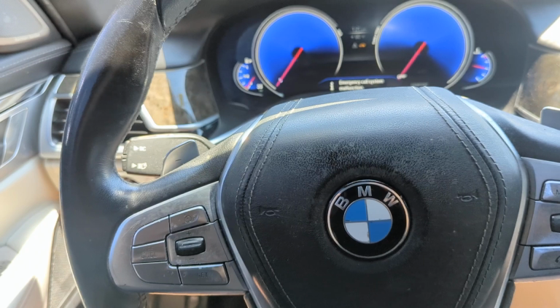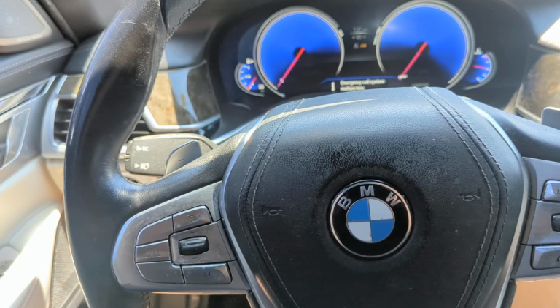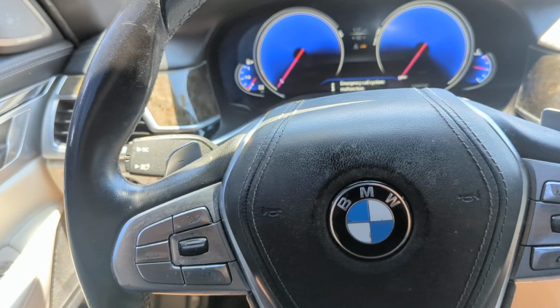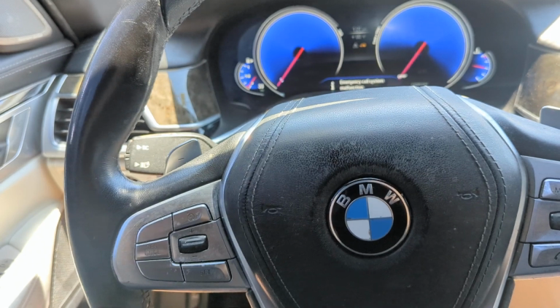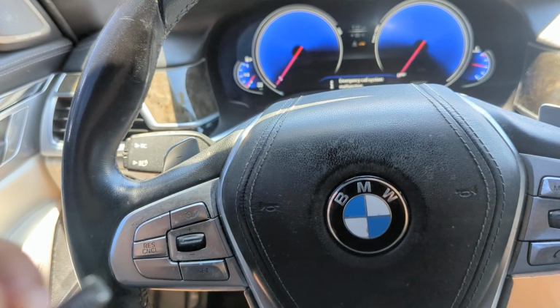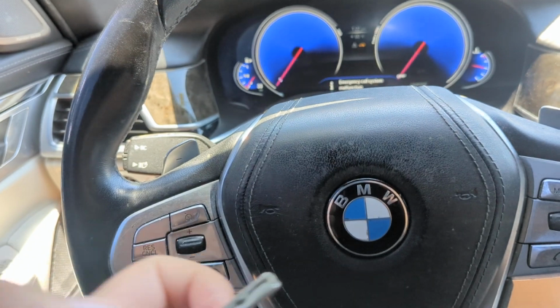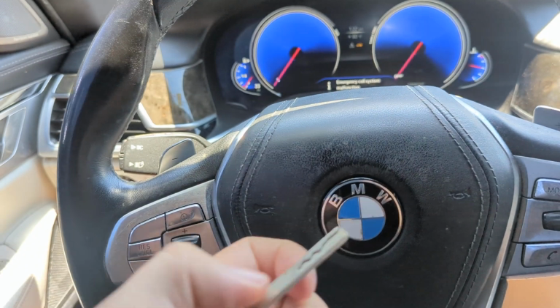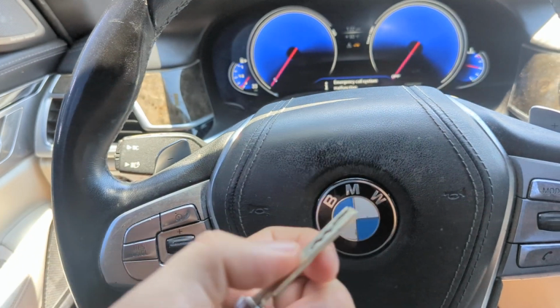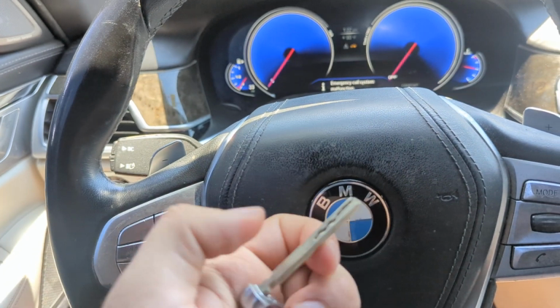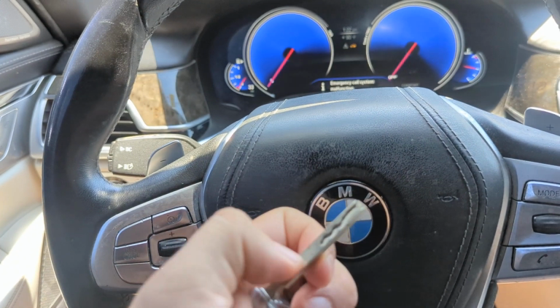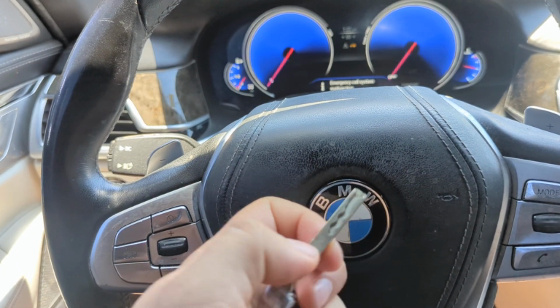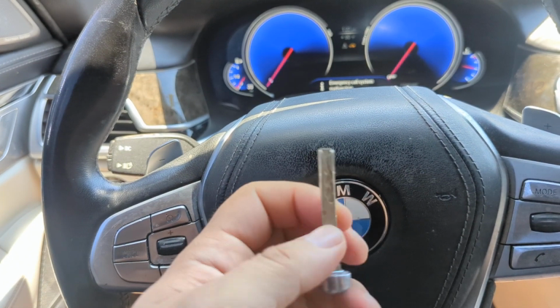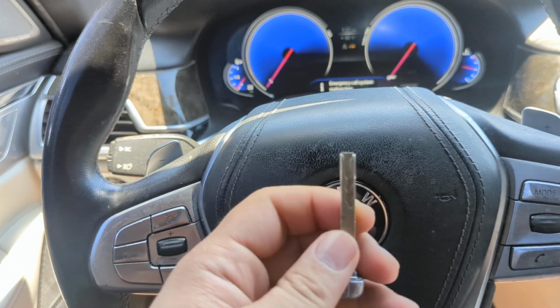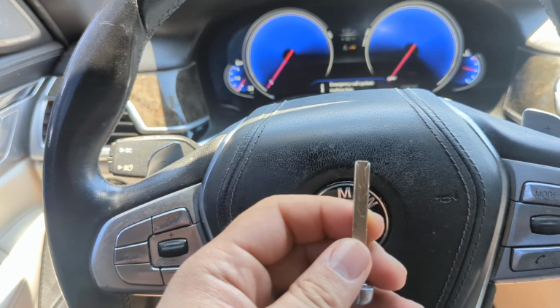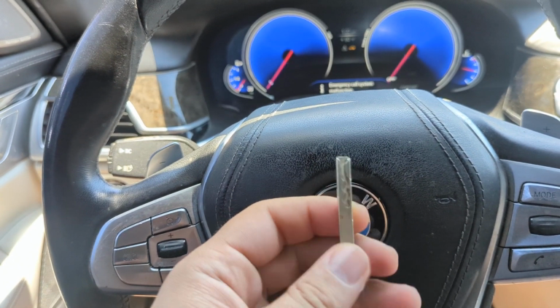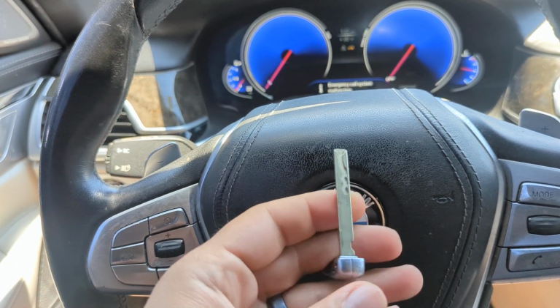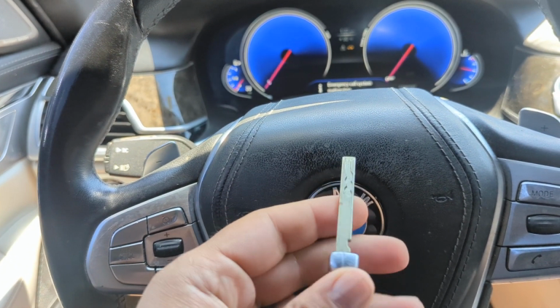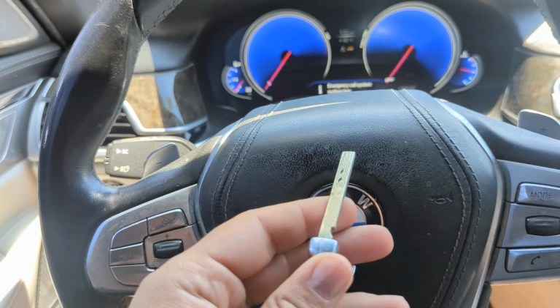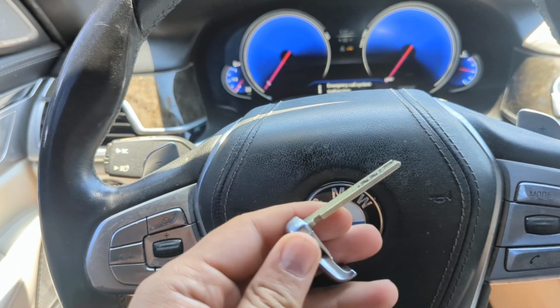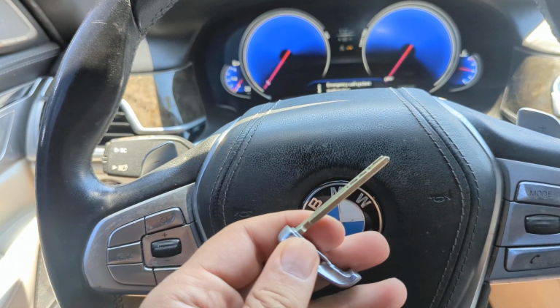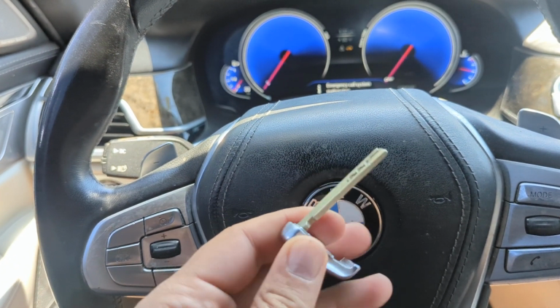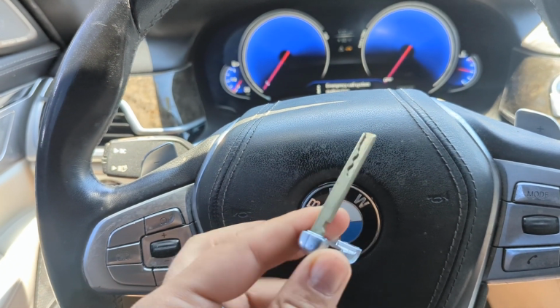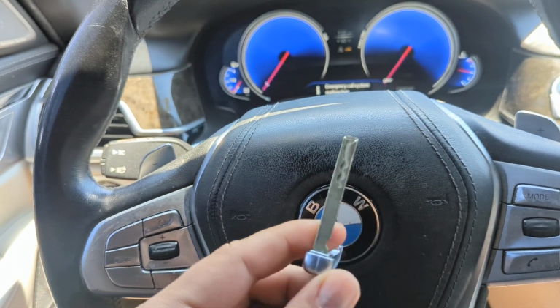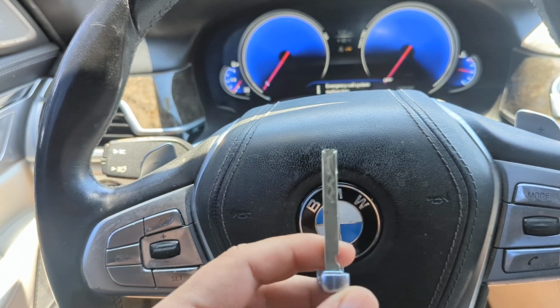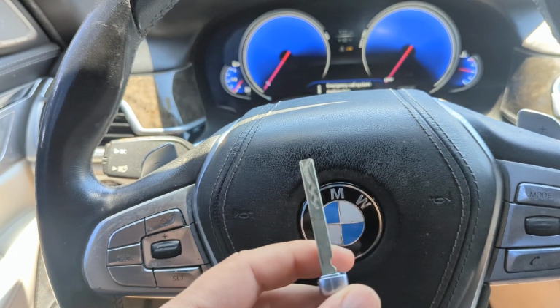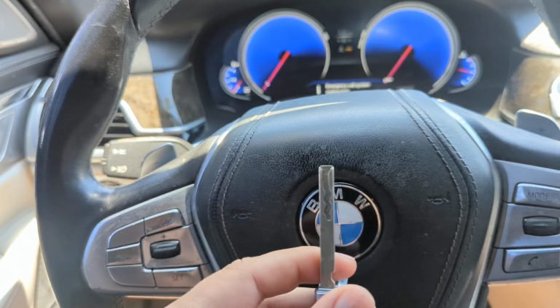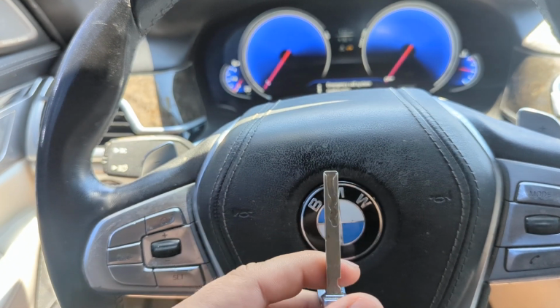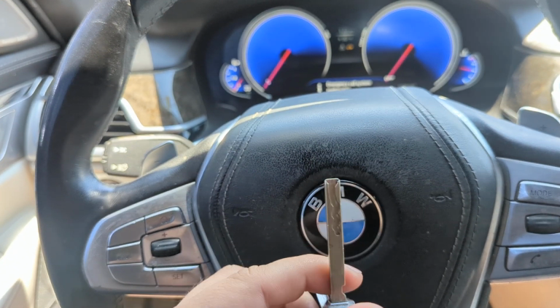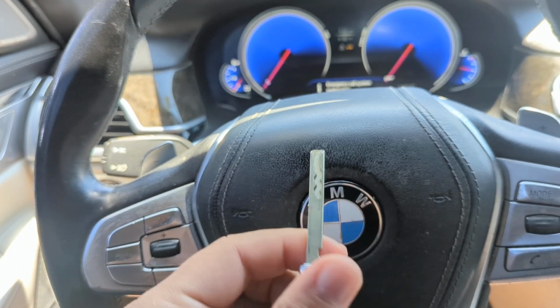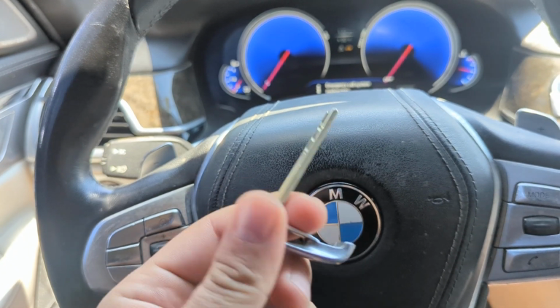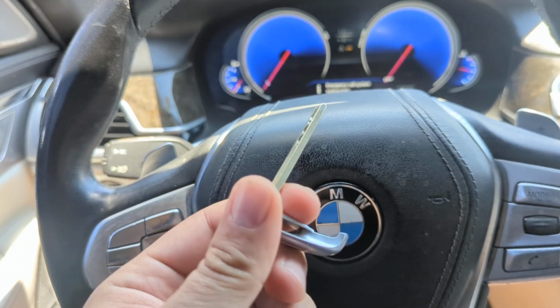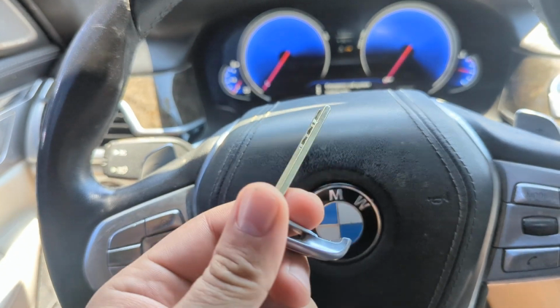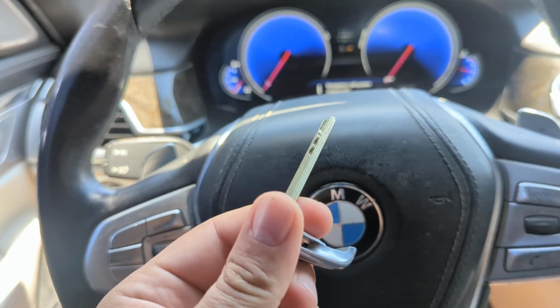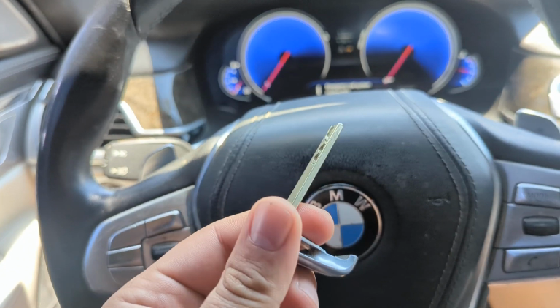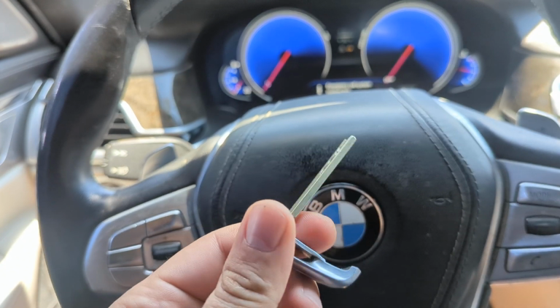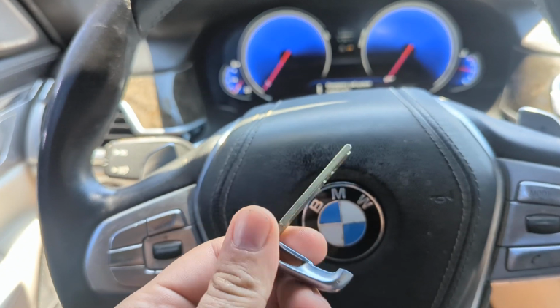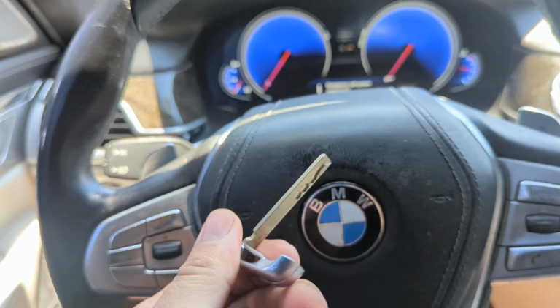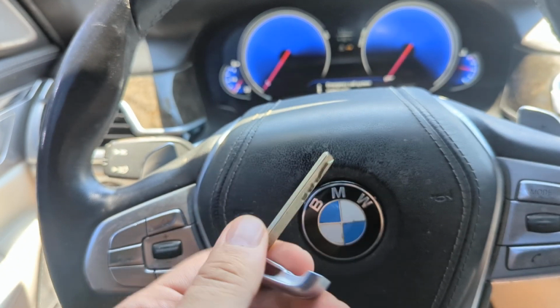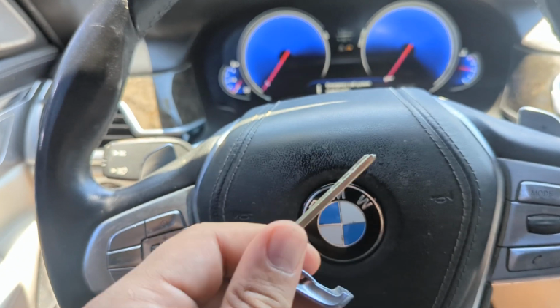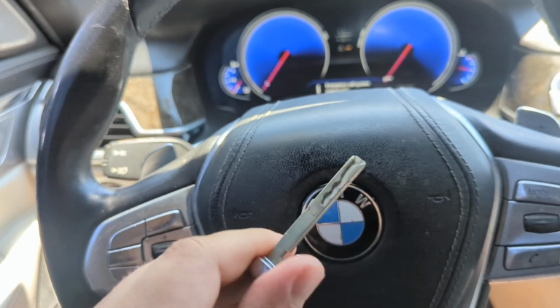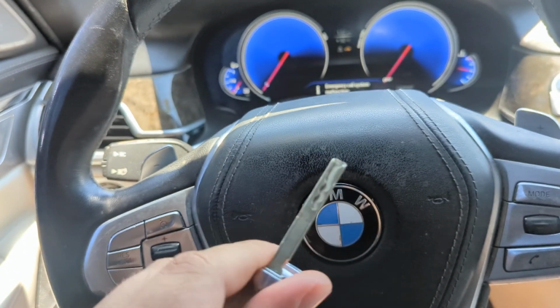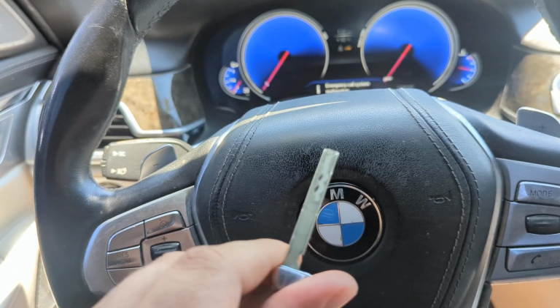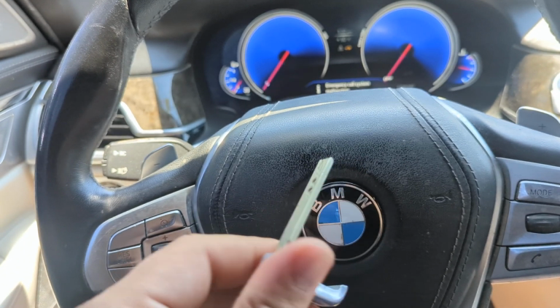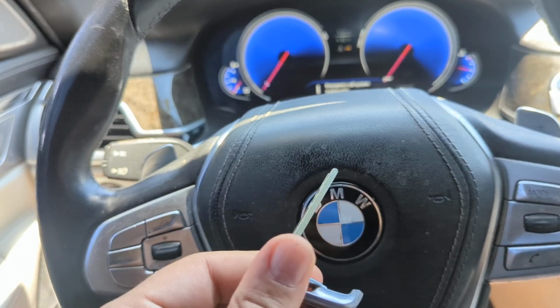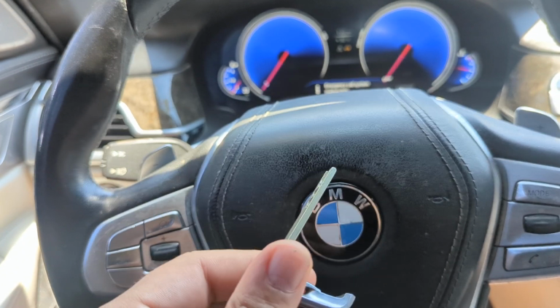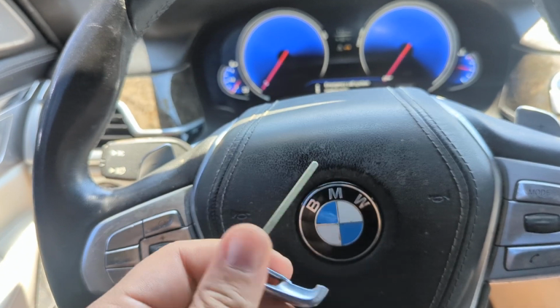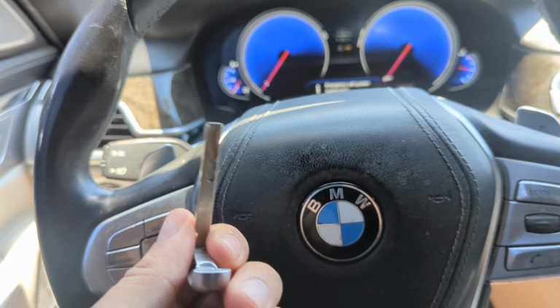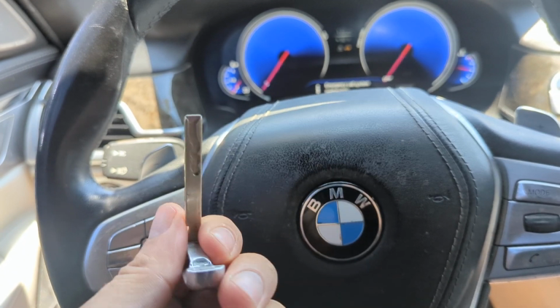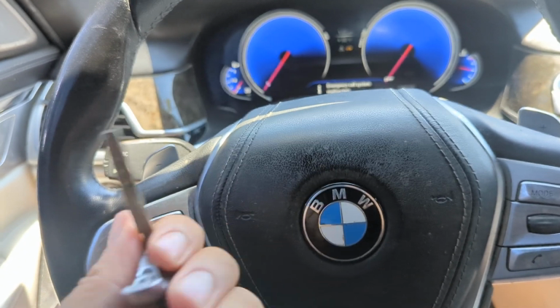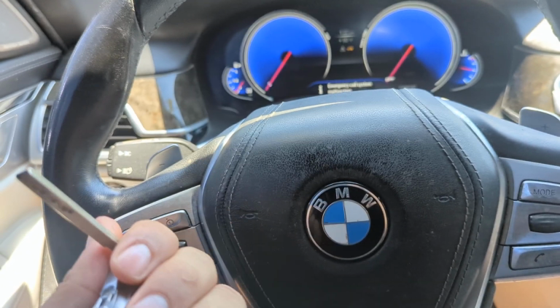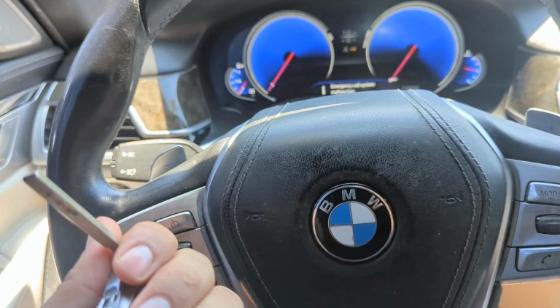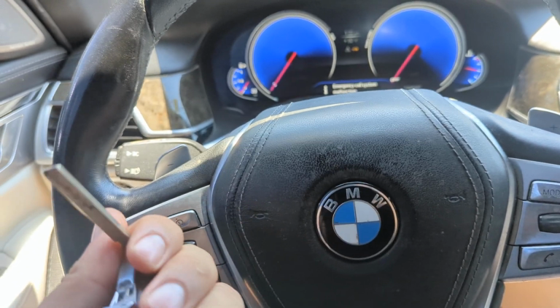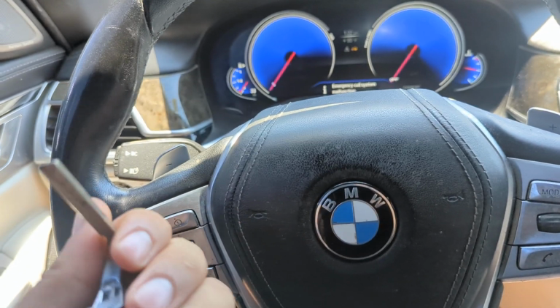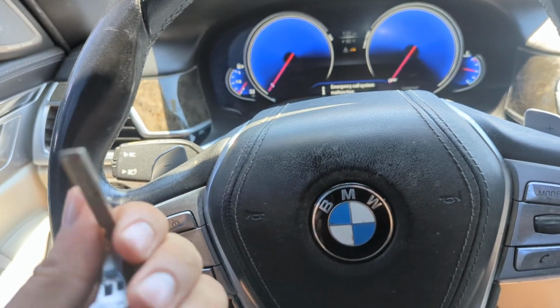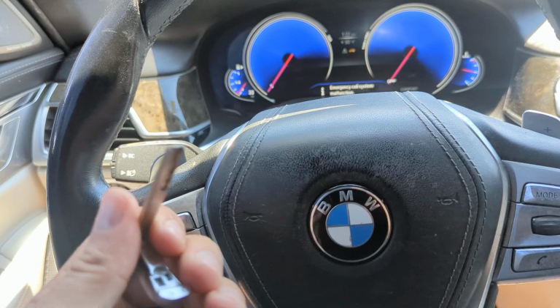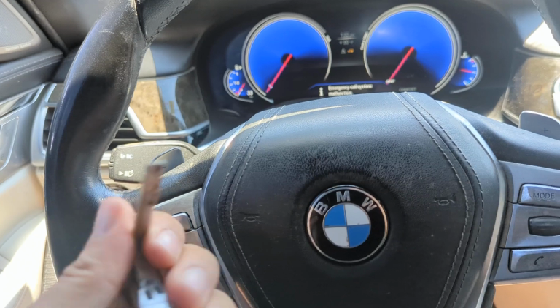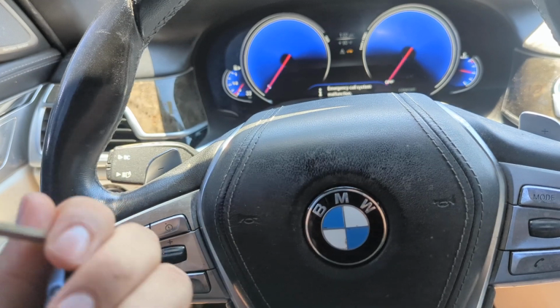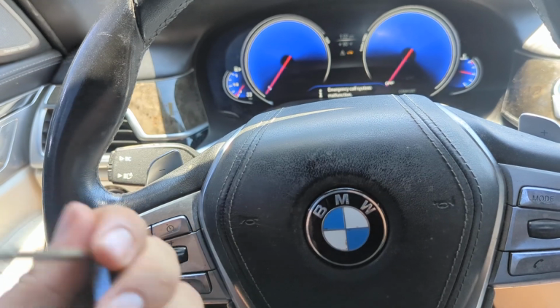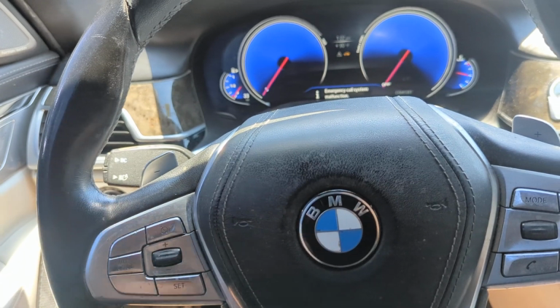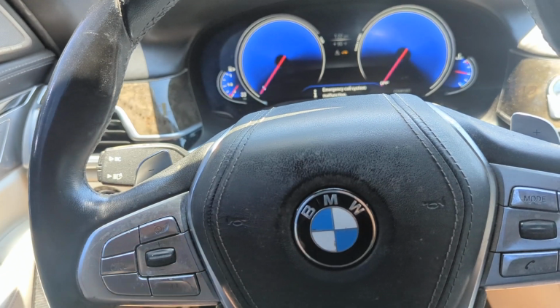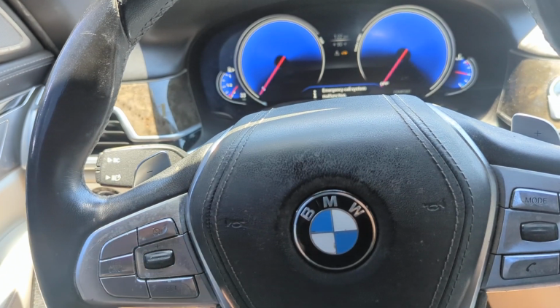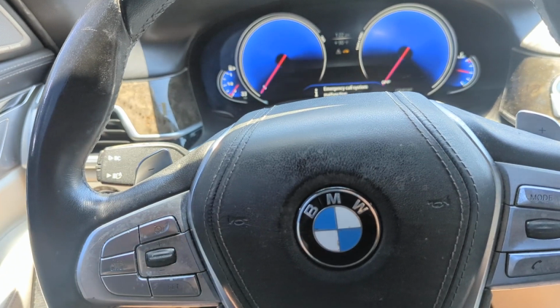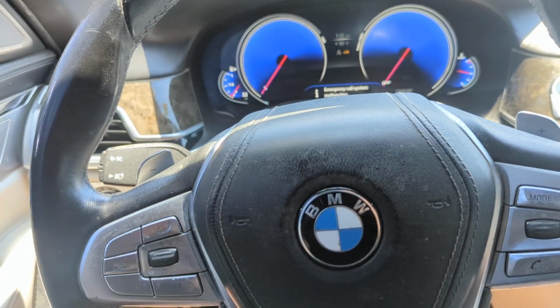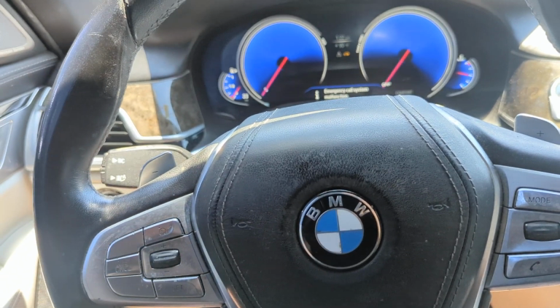On the driver's door there's a hole where you can insert this. It's usually covered by a cap that just pops right off, and then you put this in and turn to unlock the door.